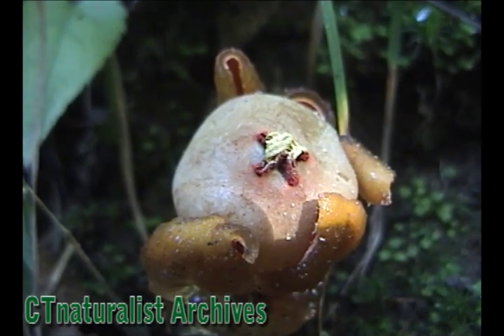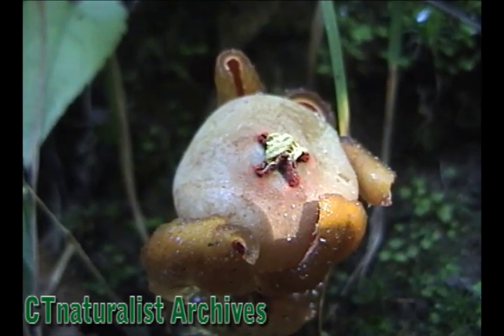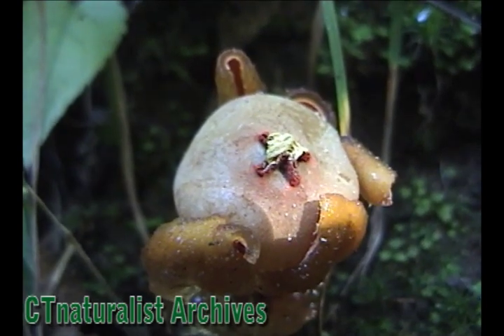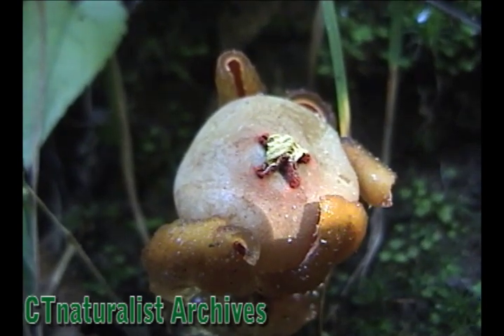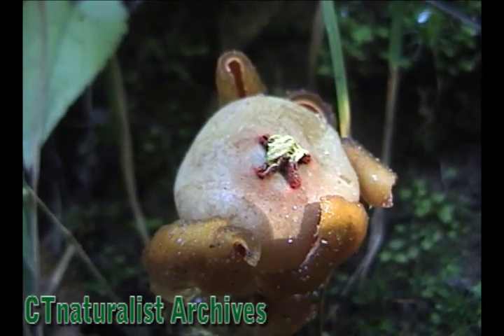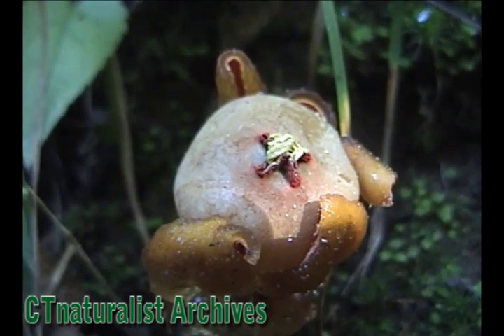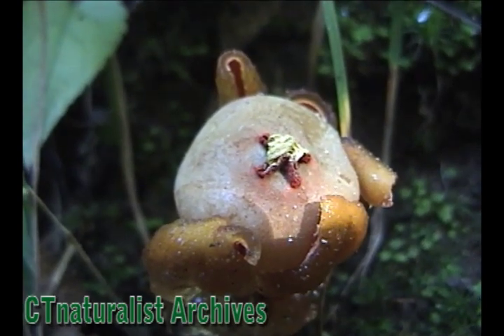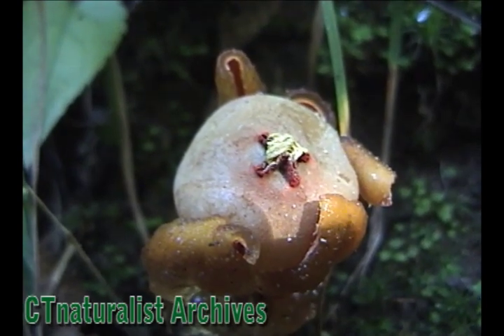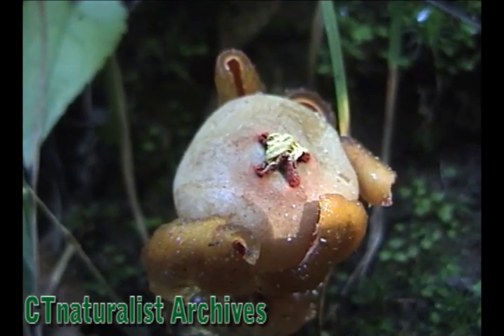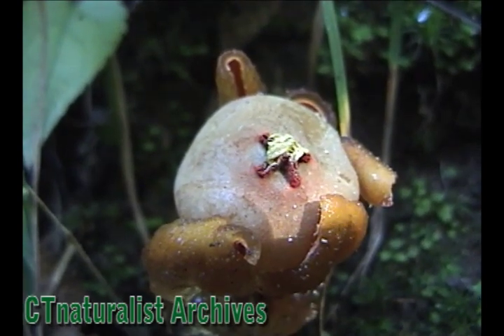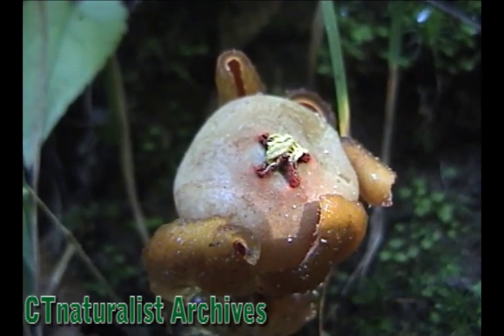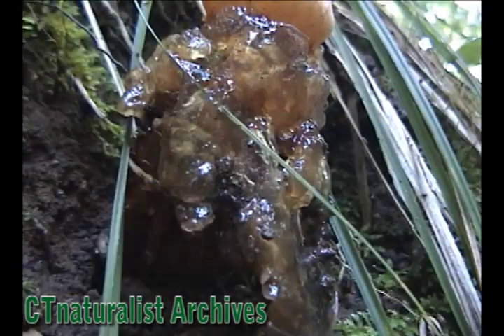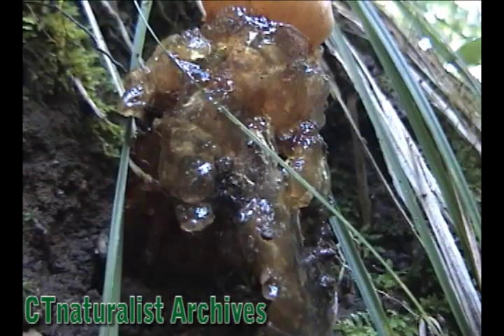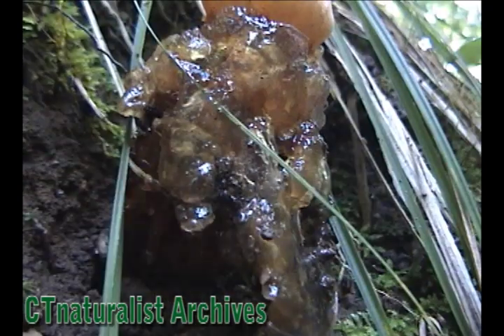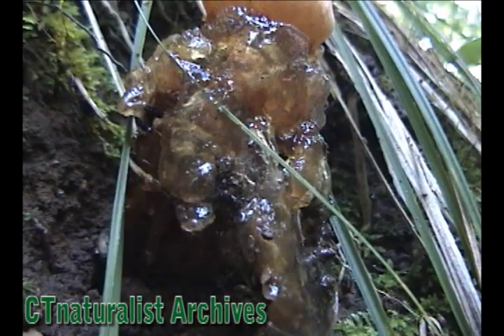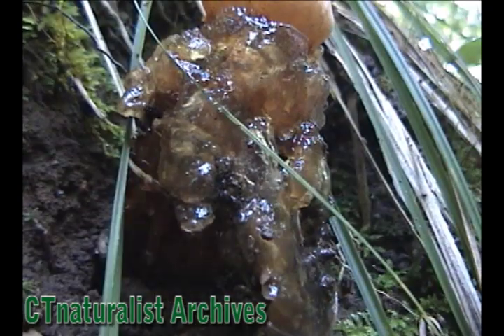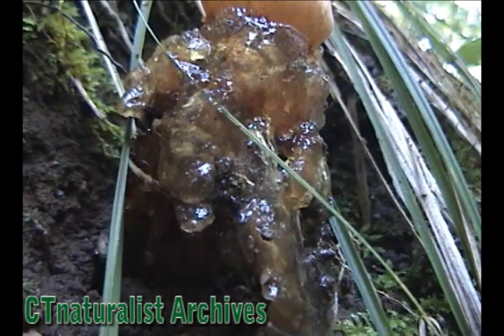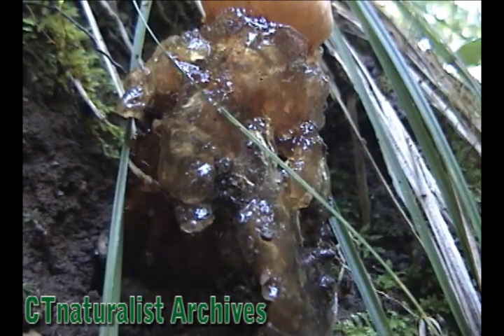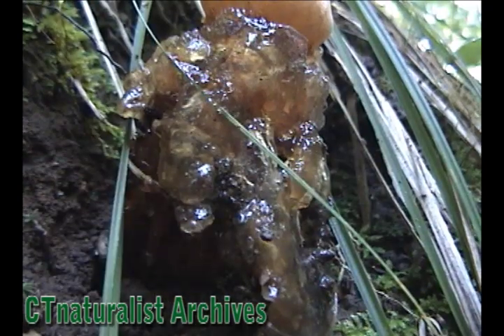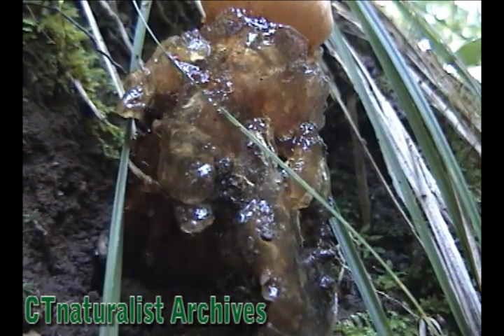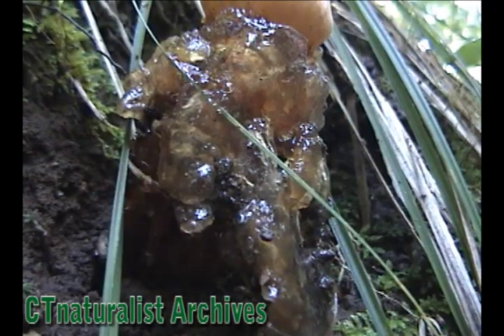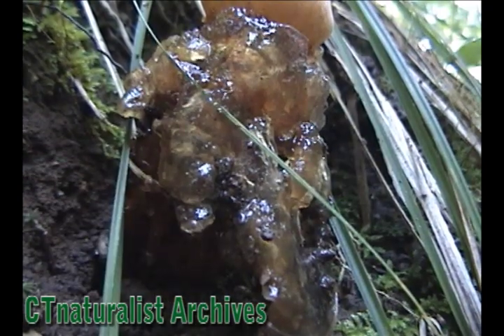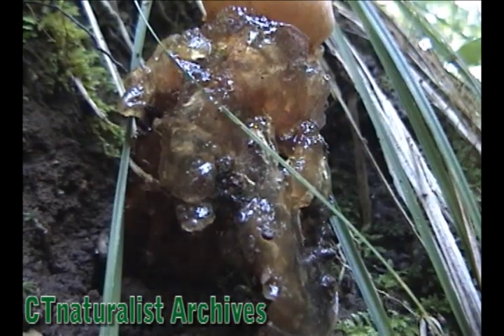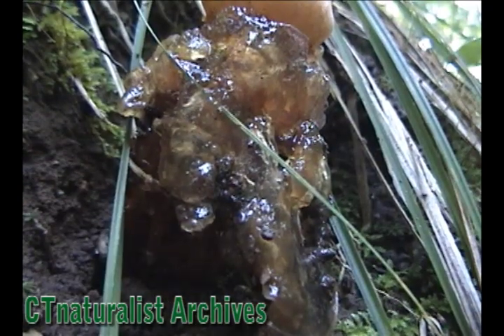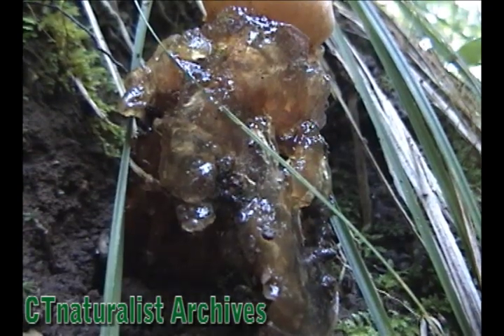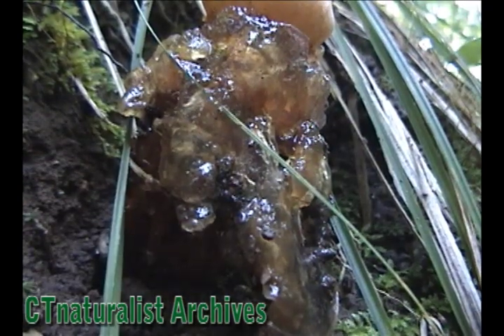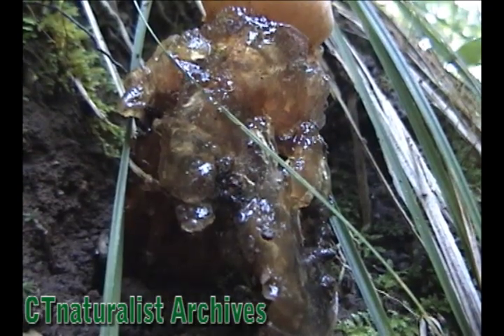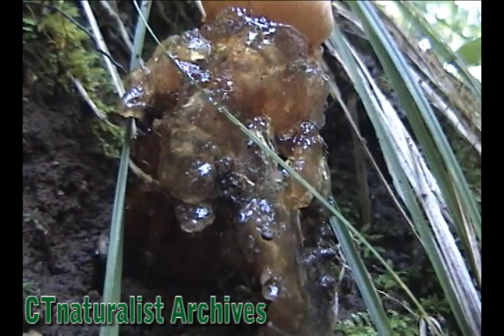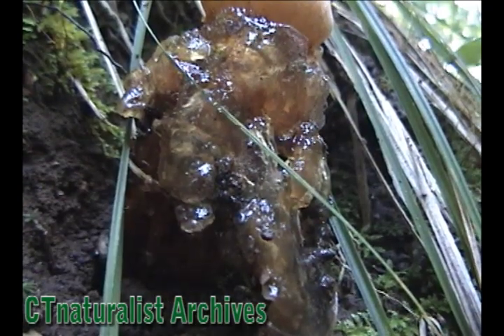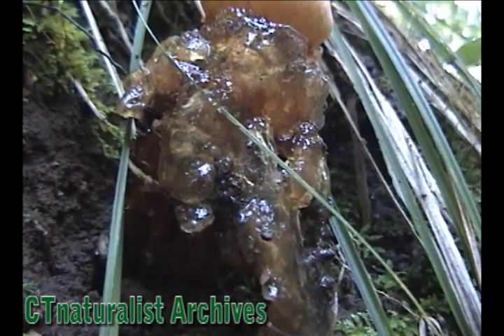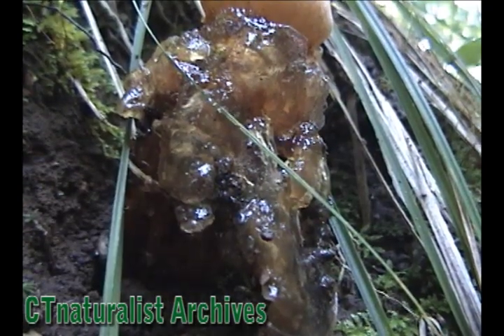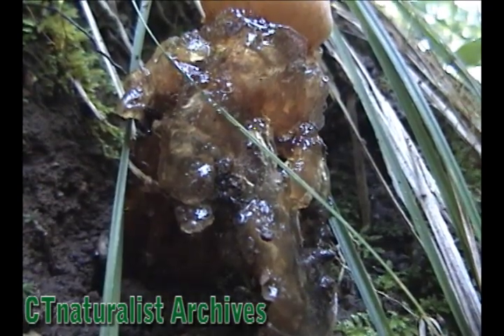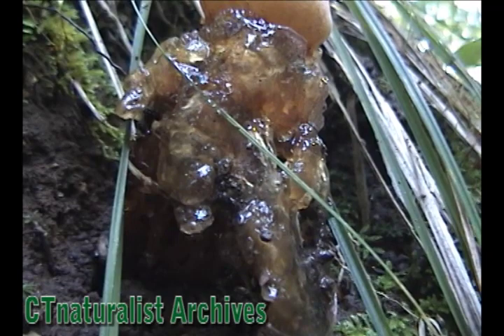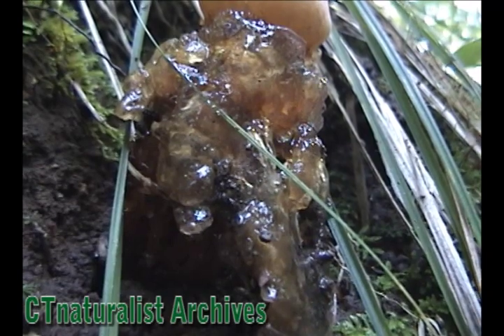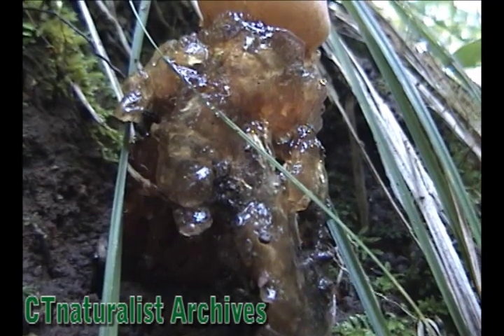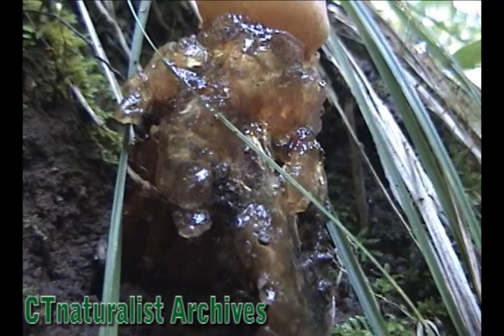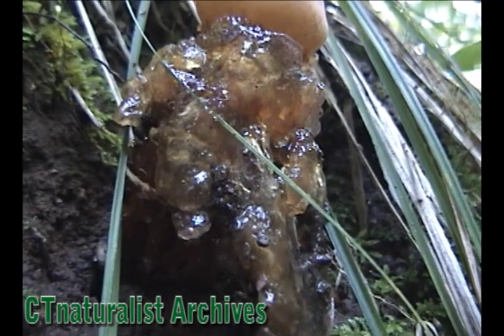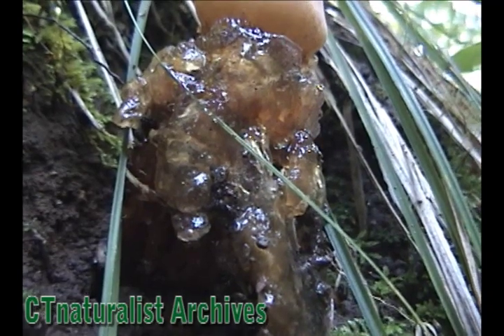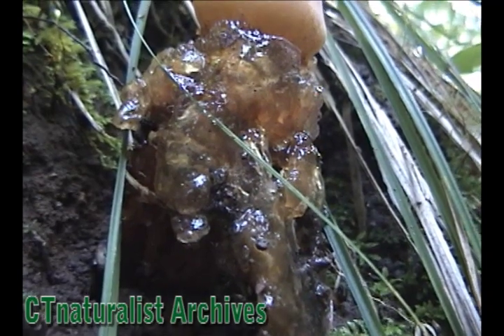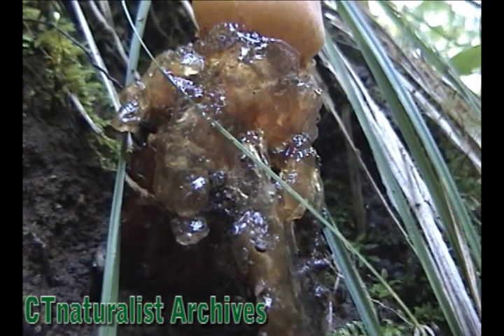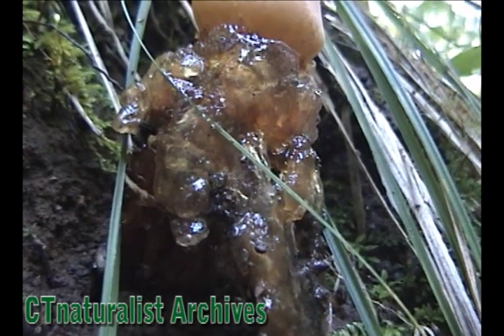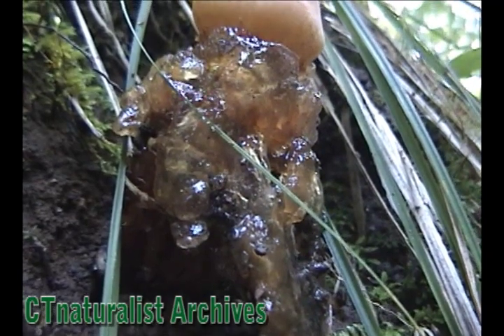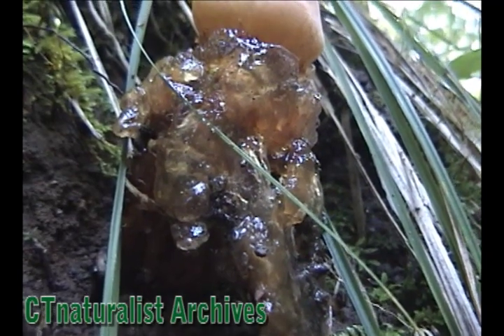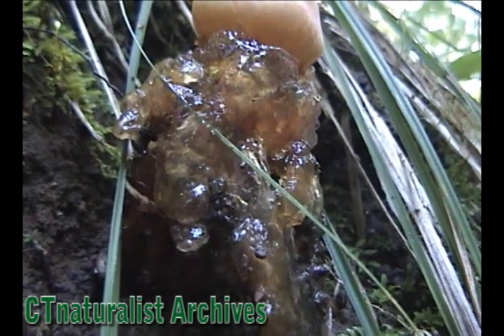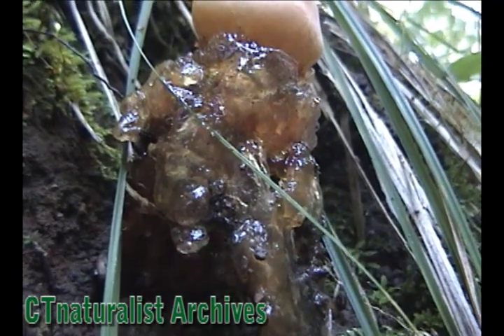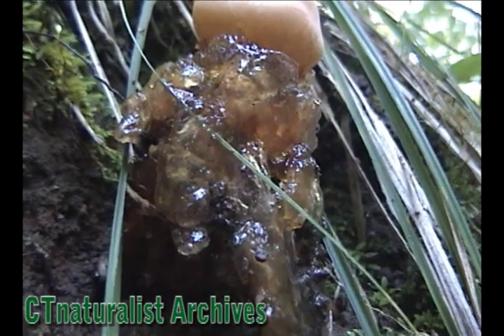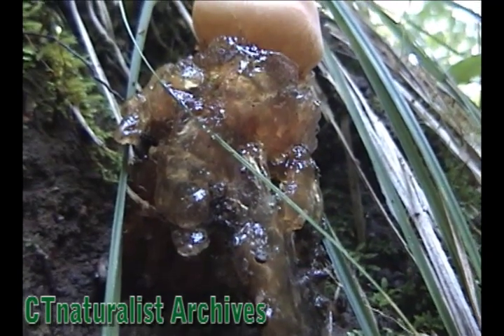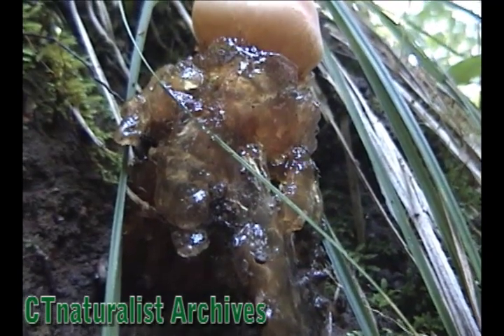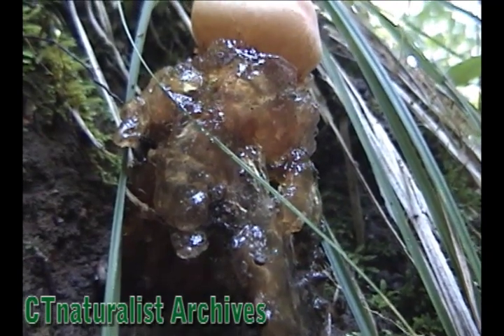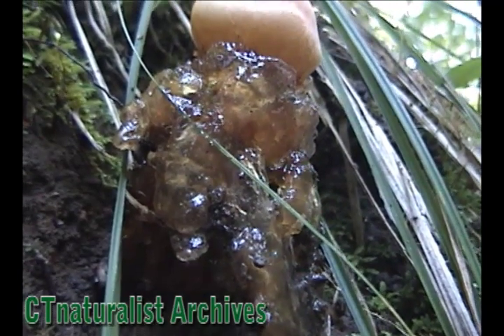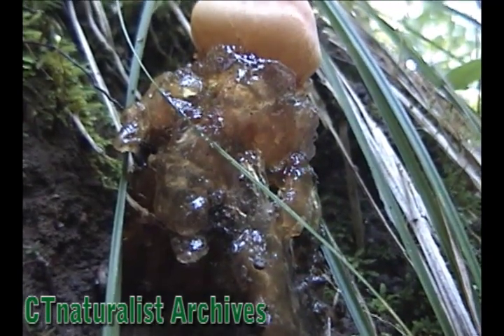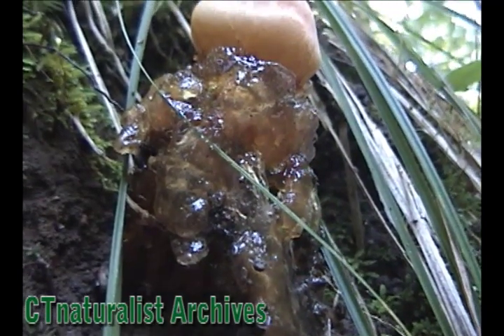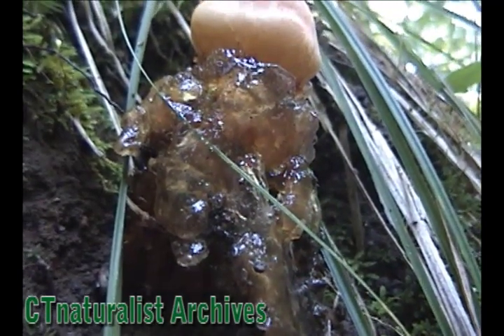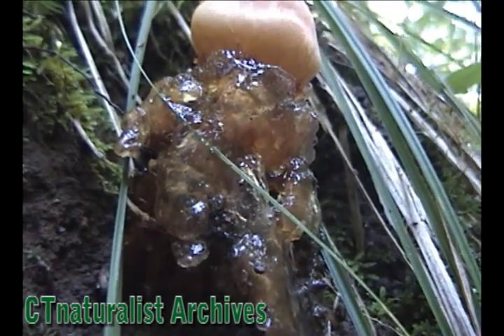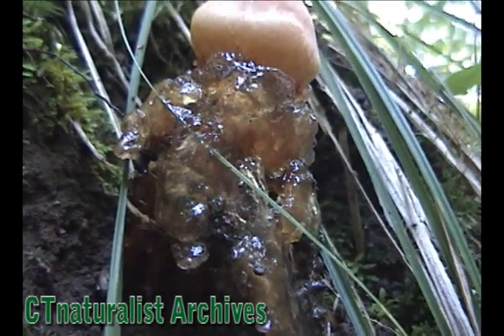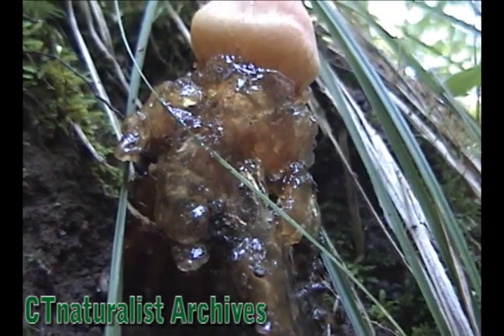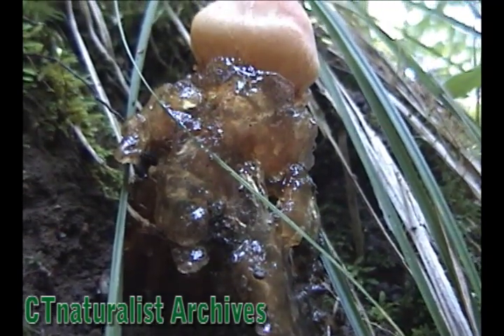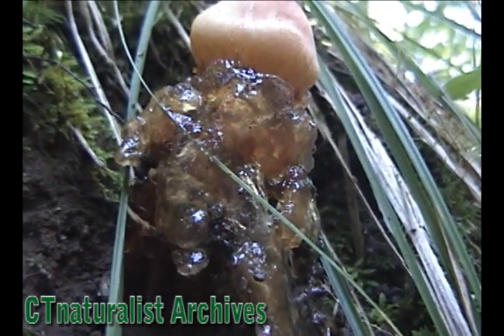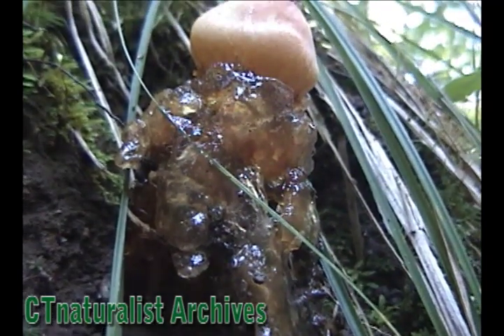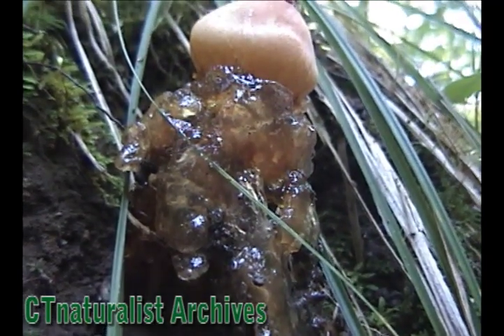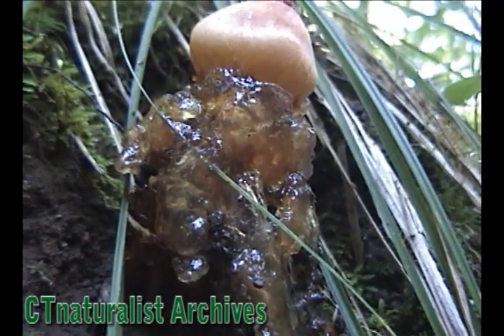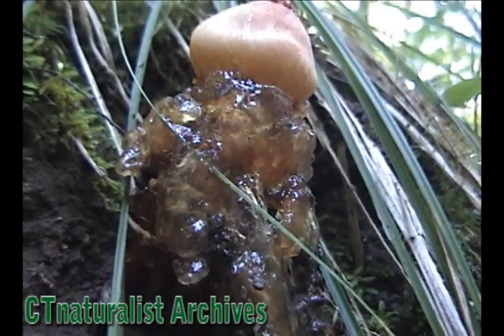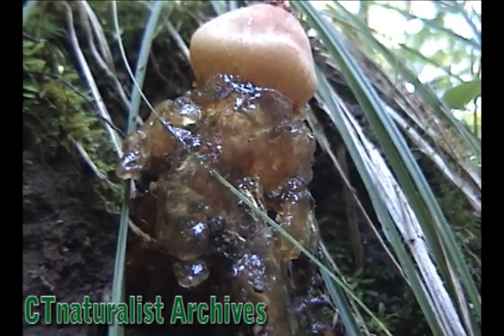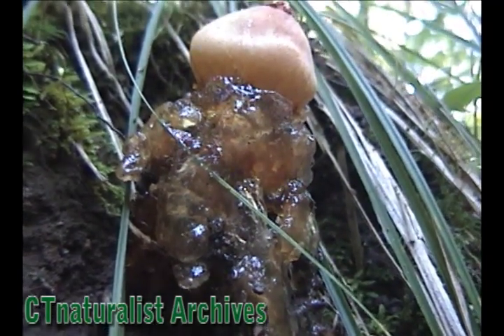This is an exotic looking fungus. Every day brings something new to discover.